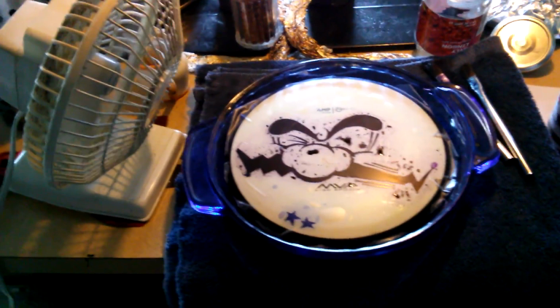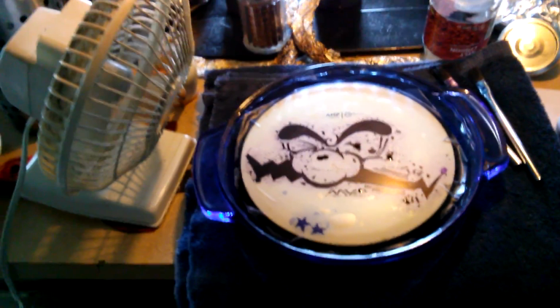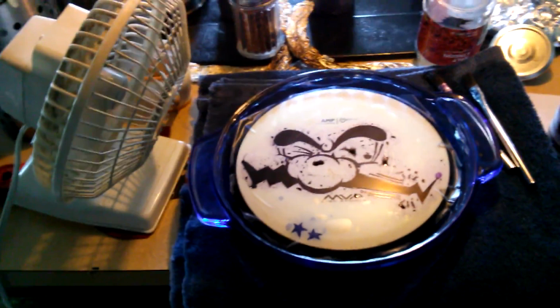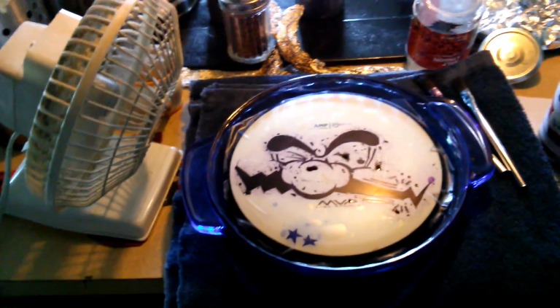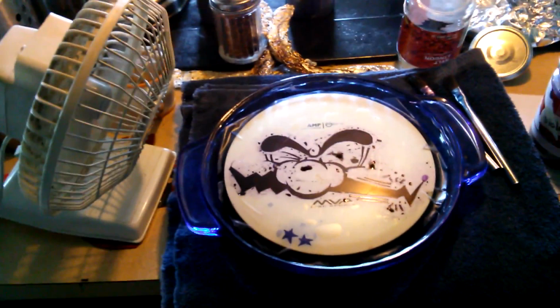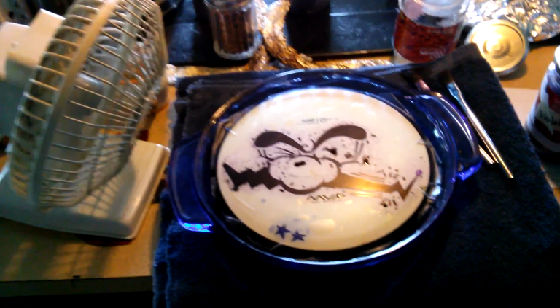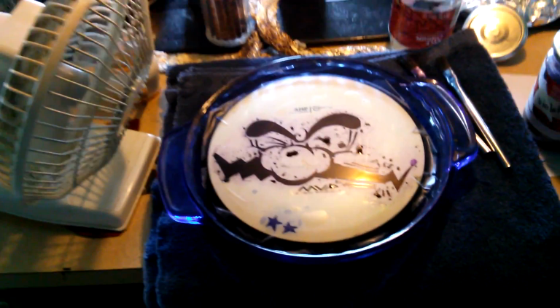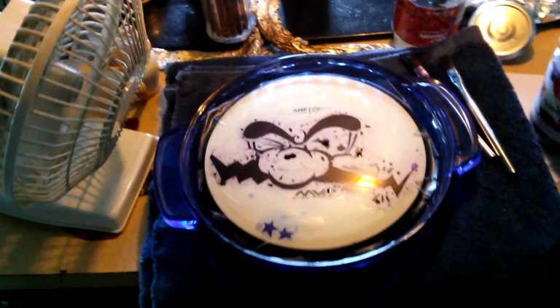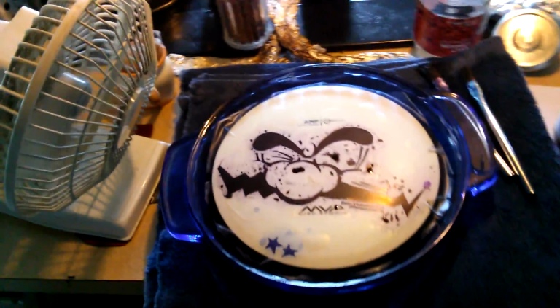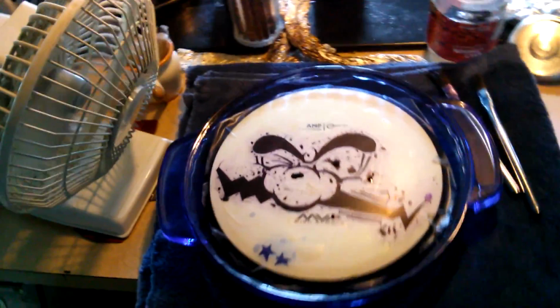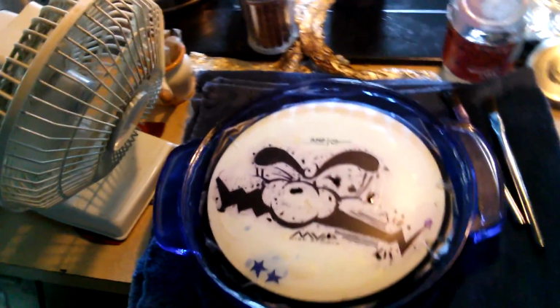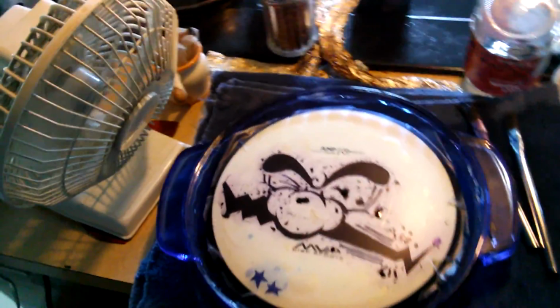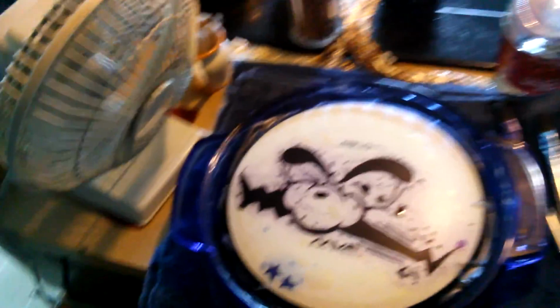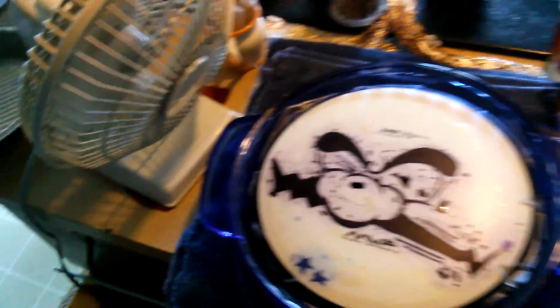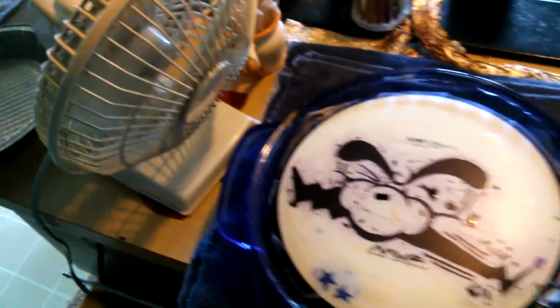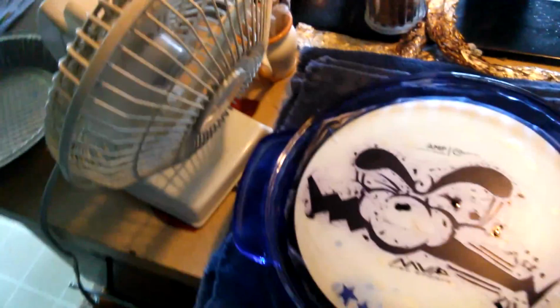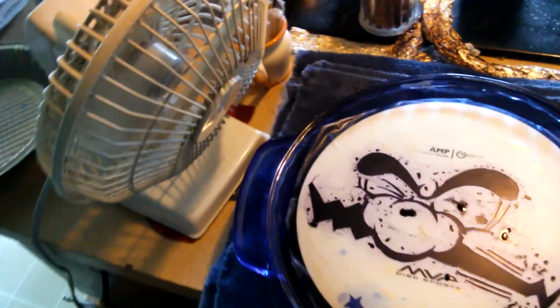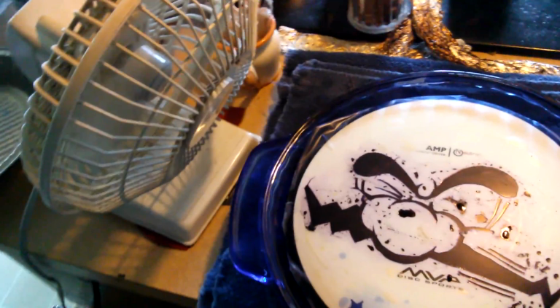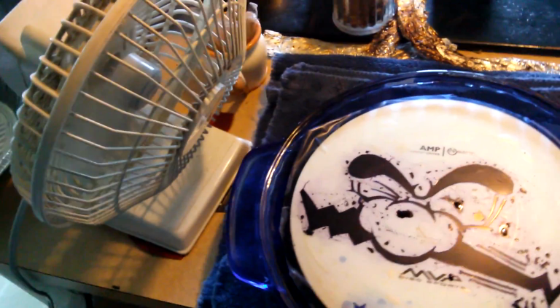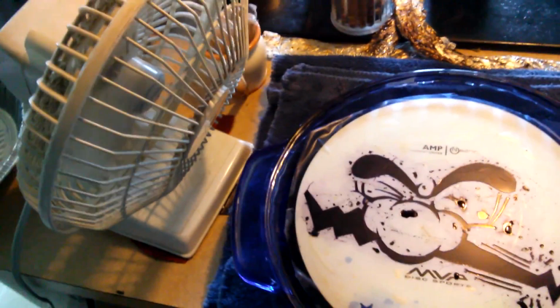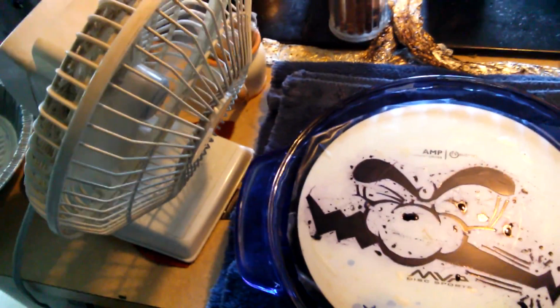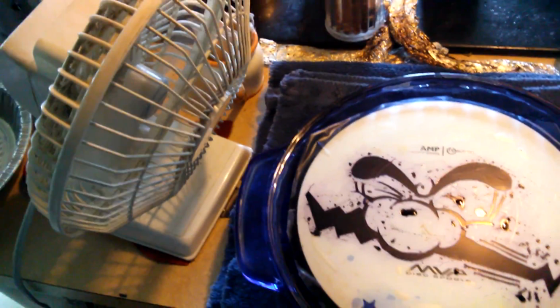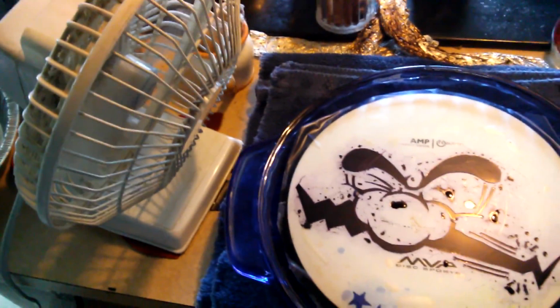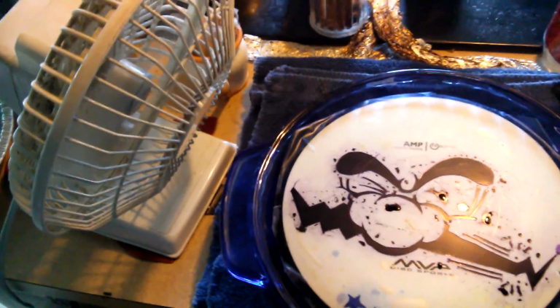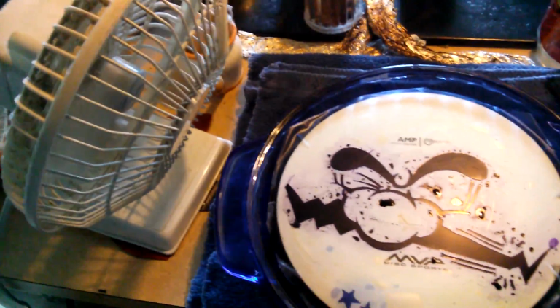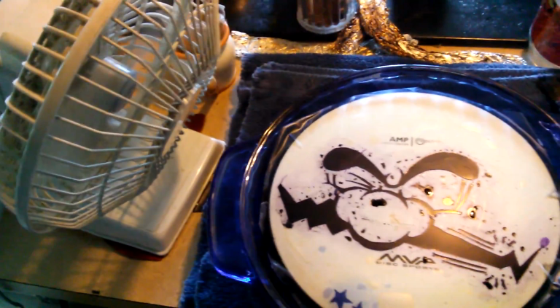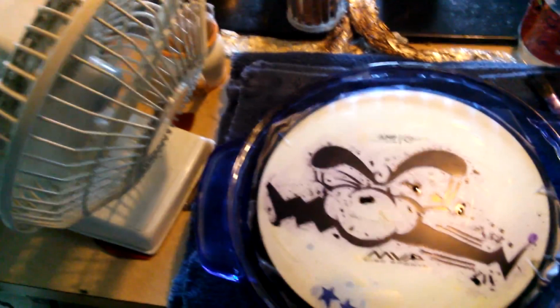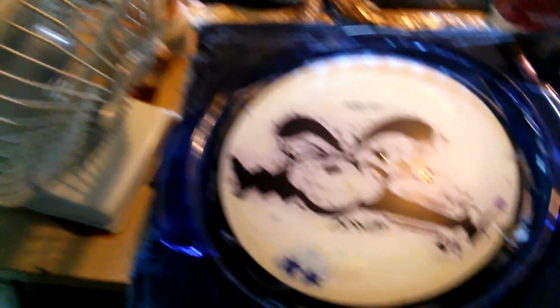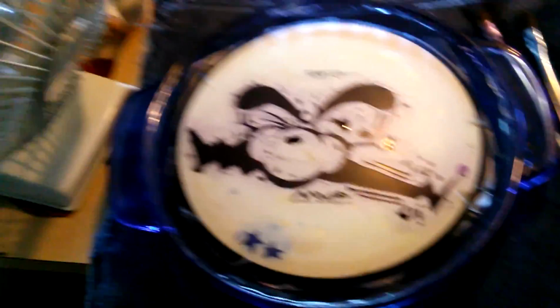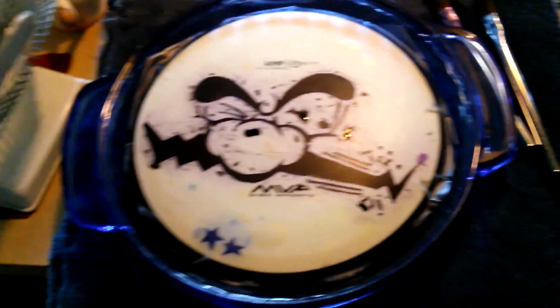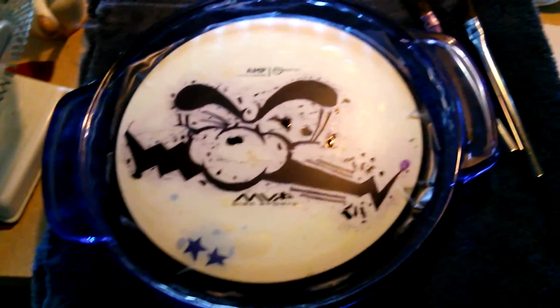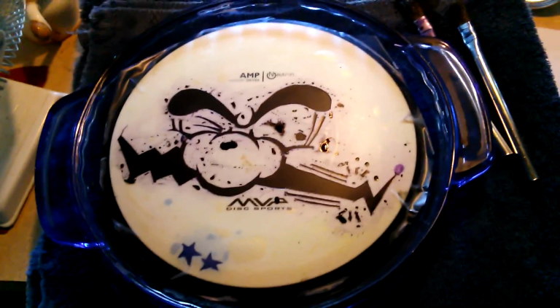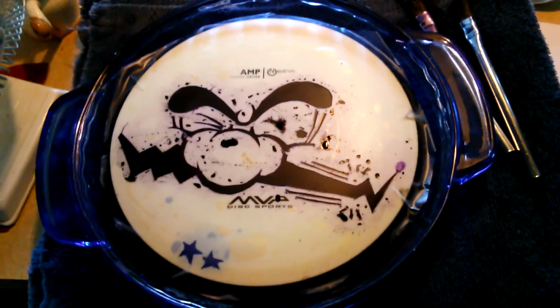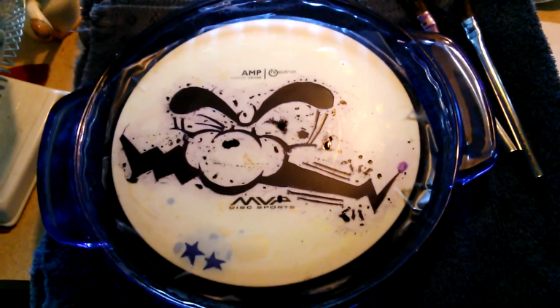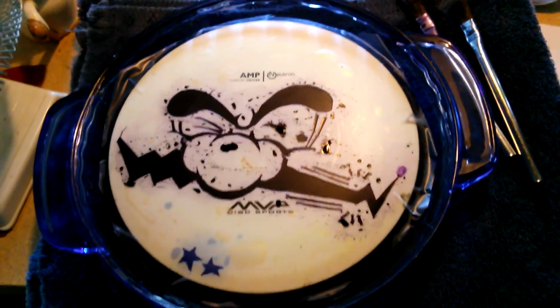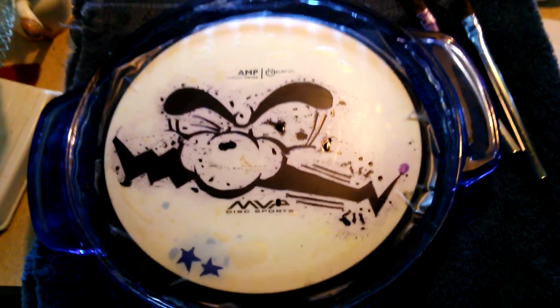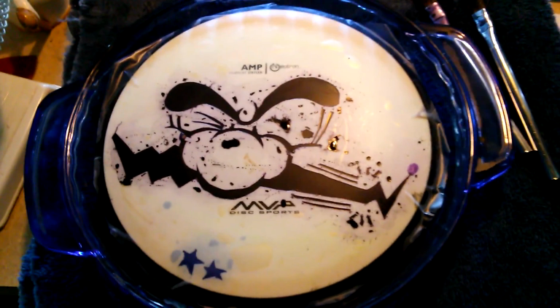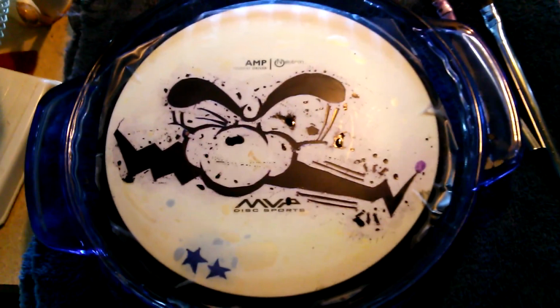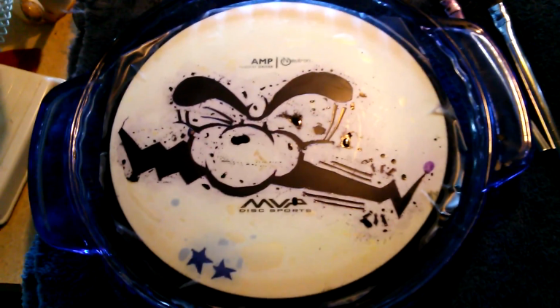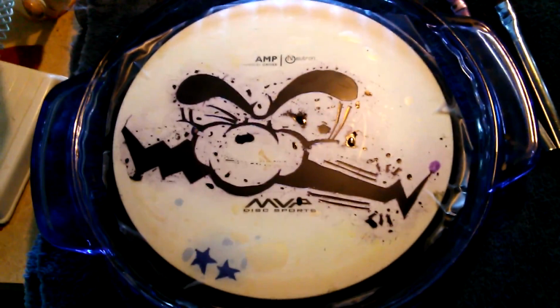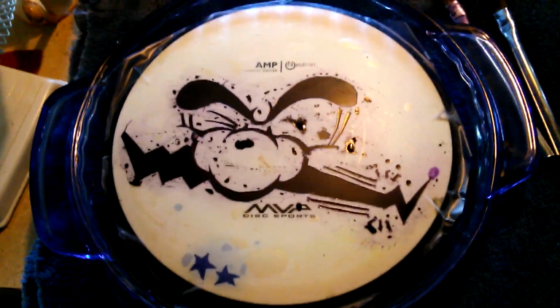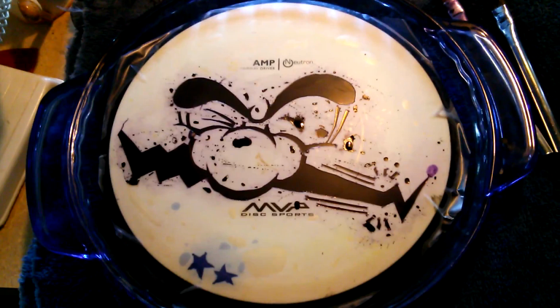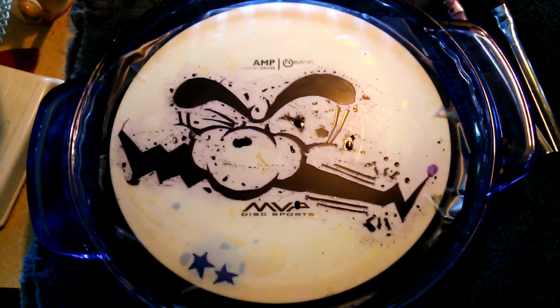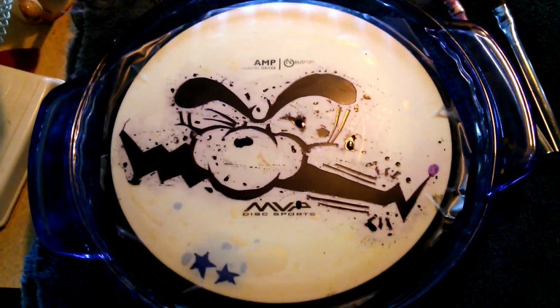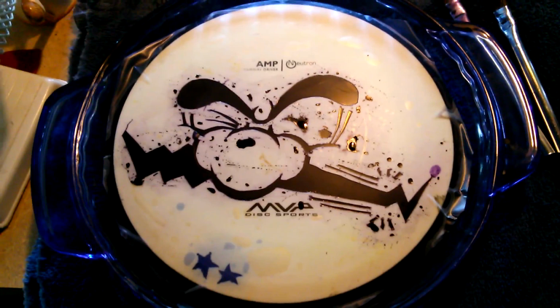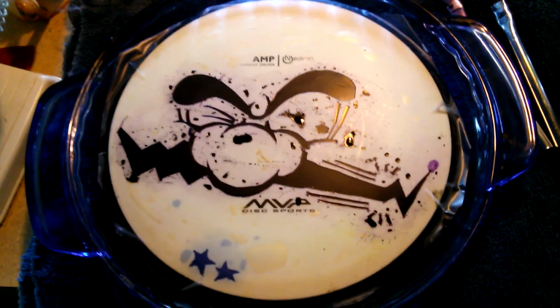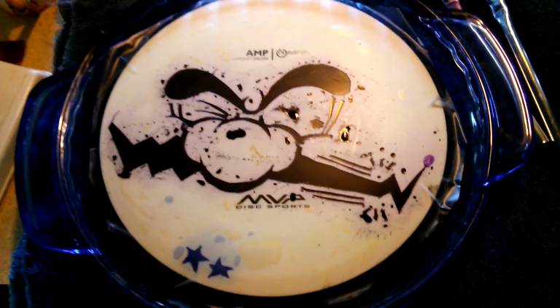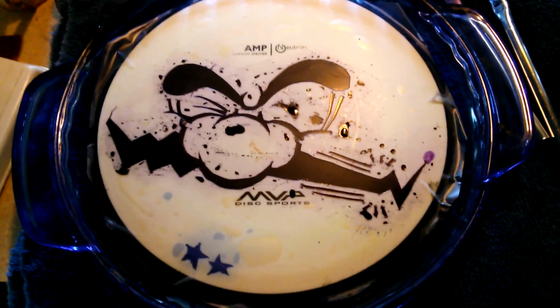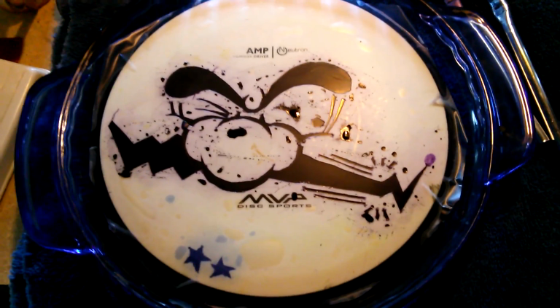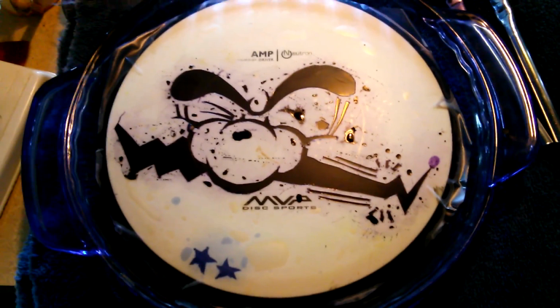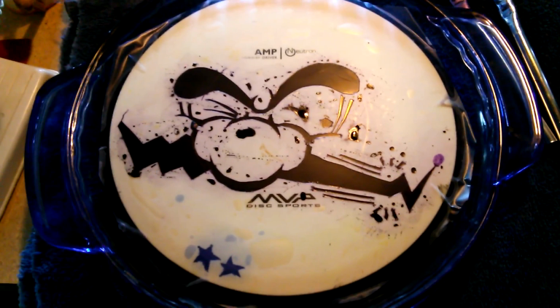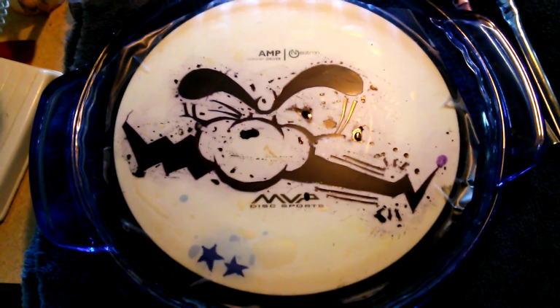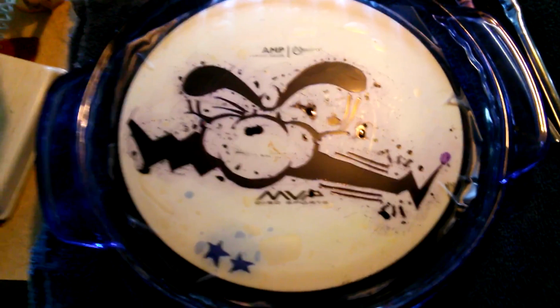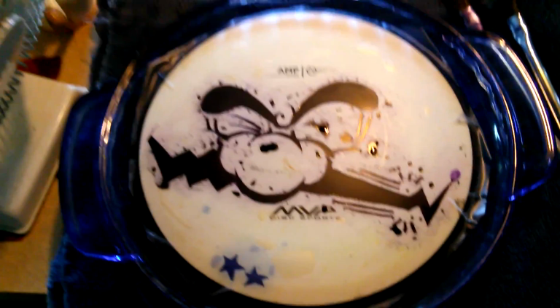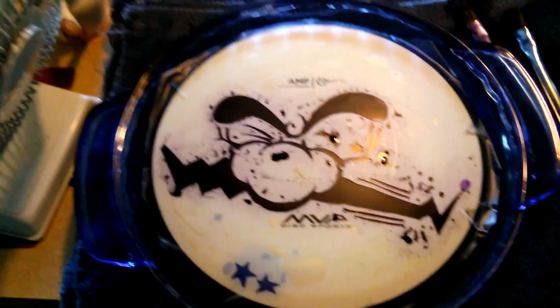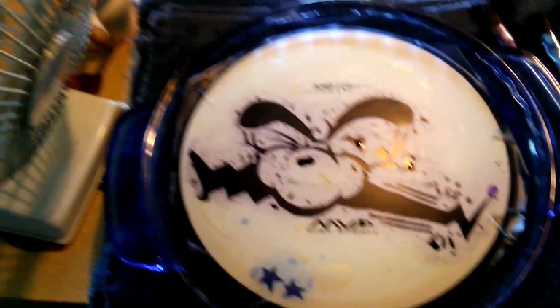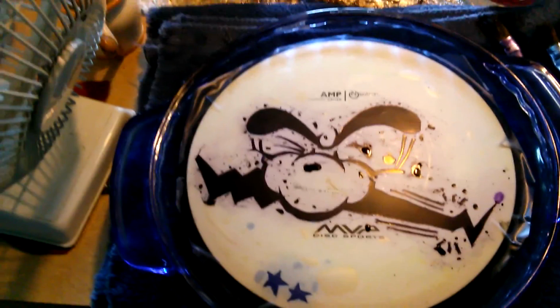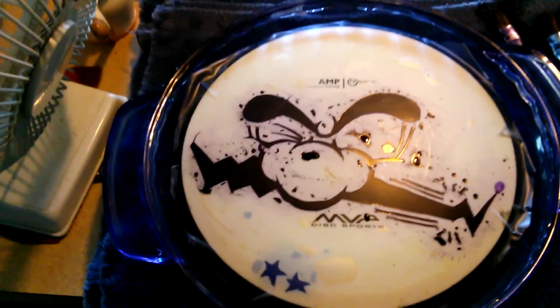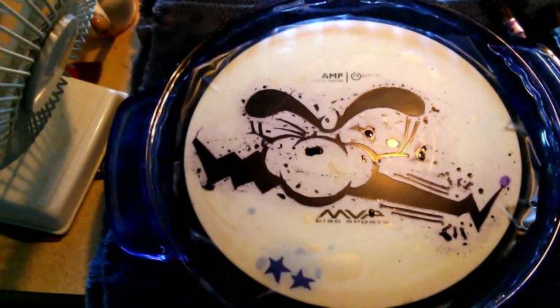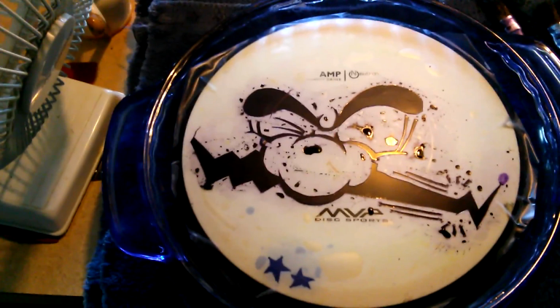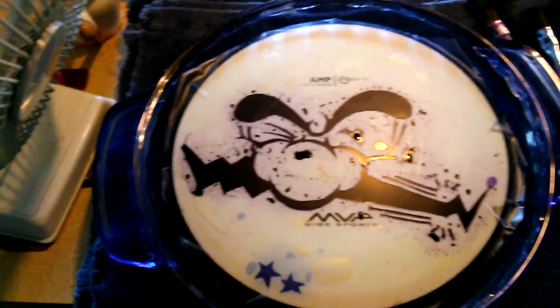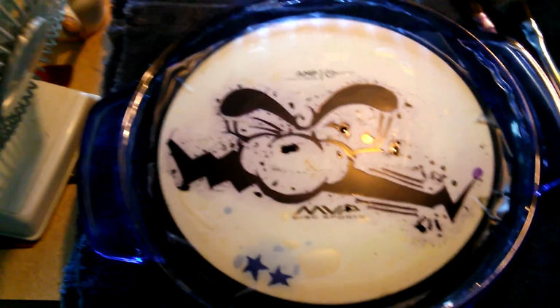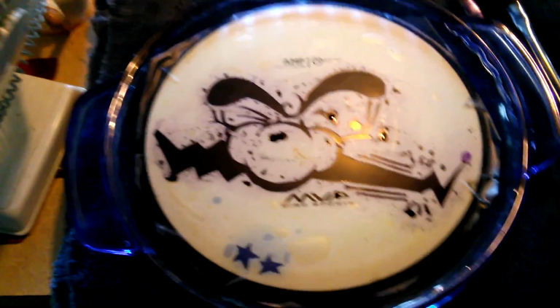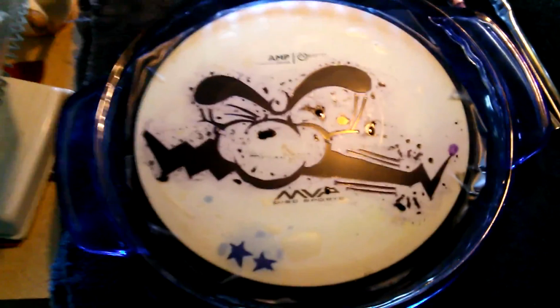So here's my die set up. I got the fan sitting on it trying to dry it off.